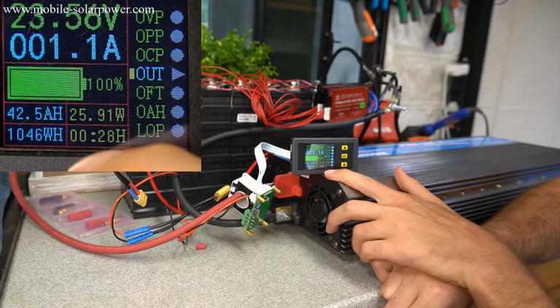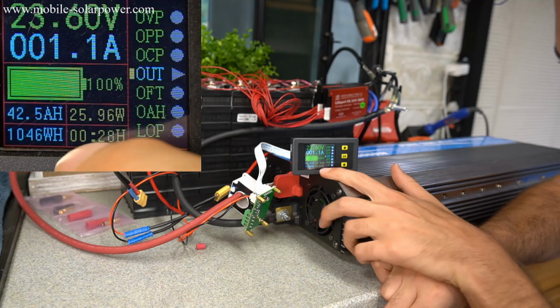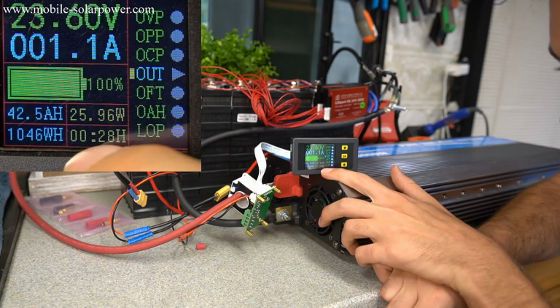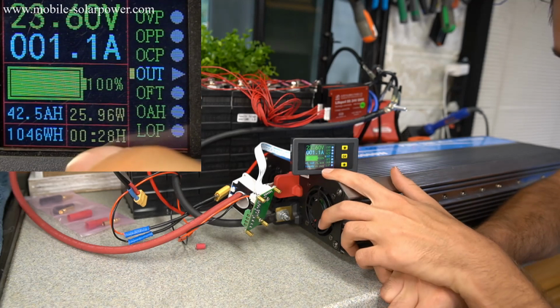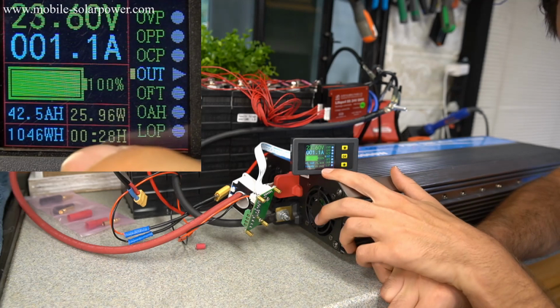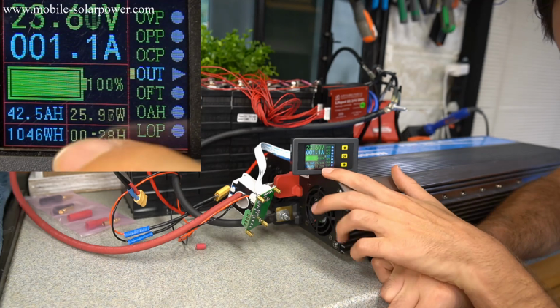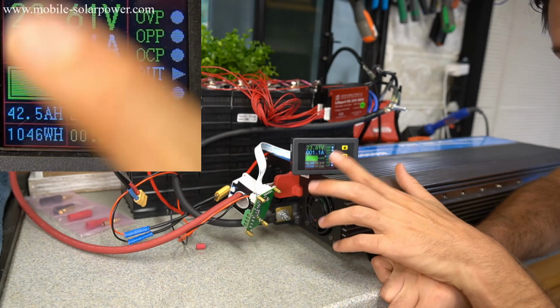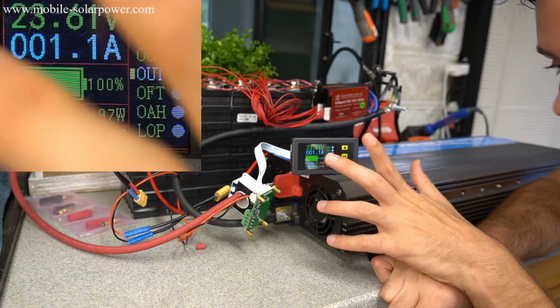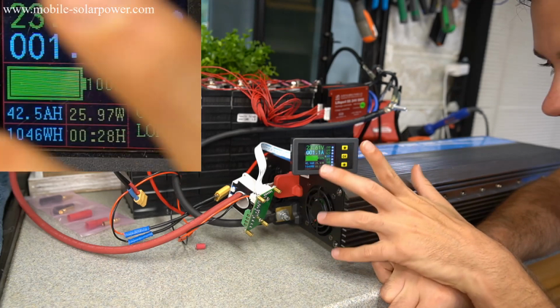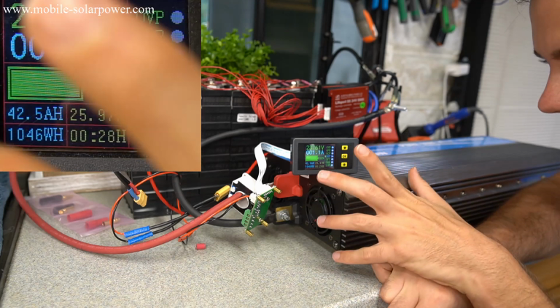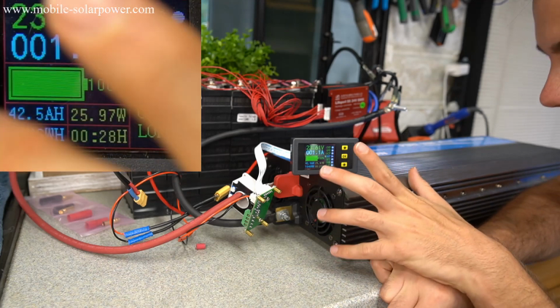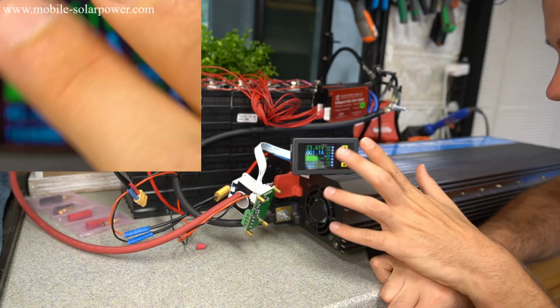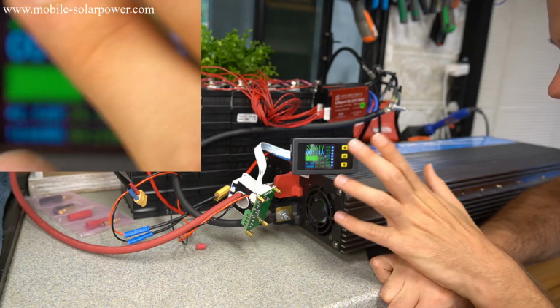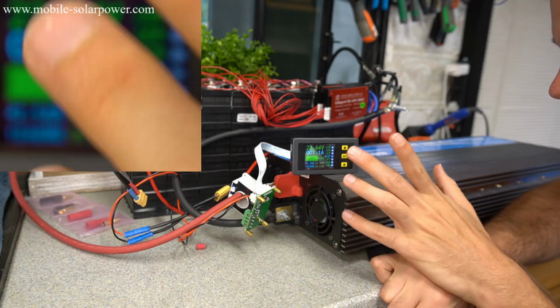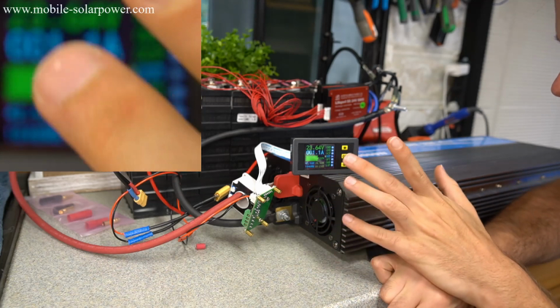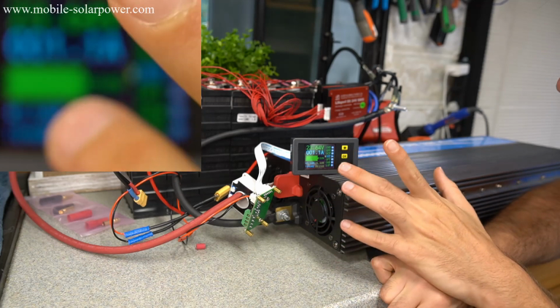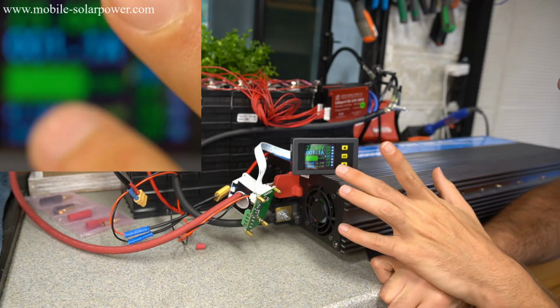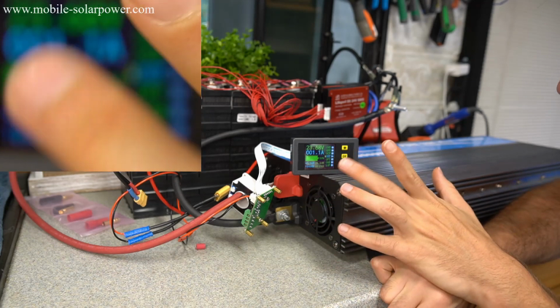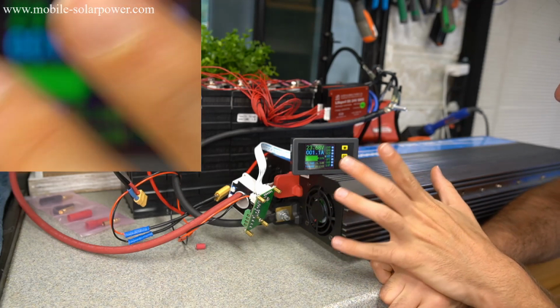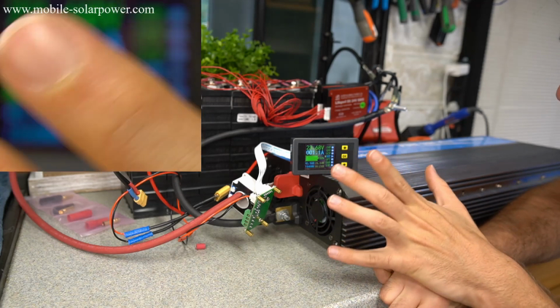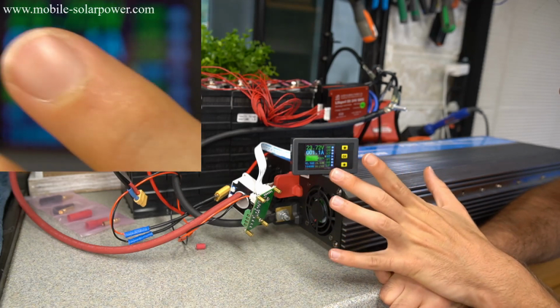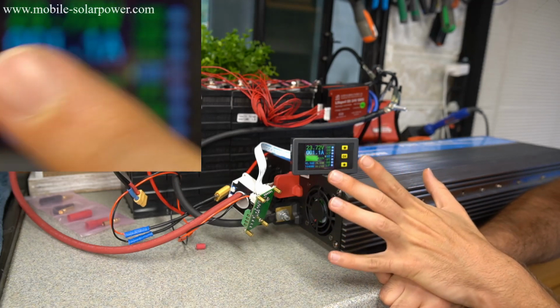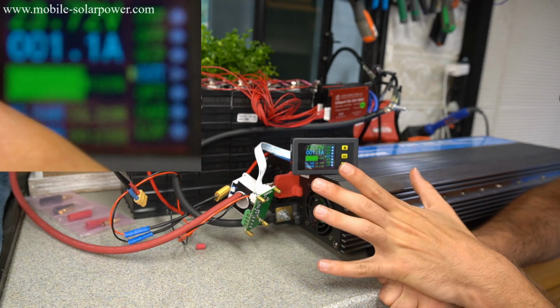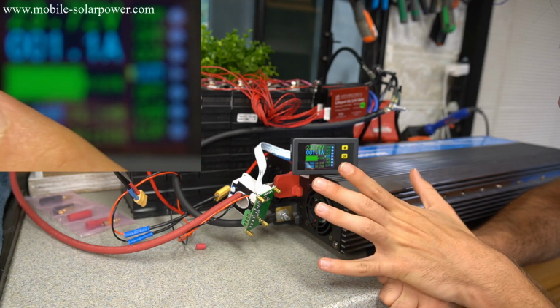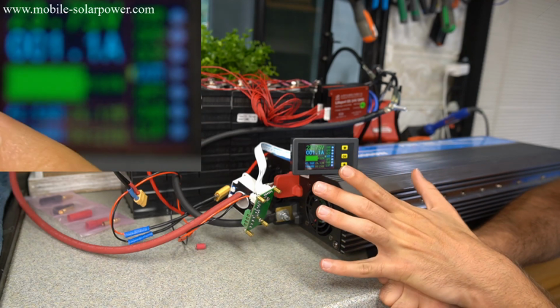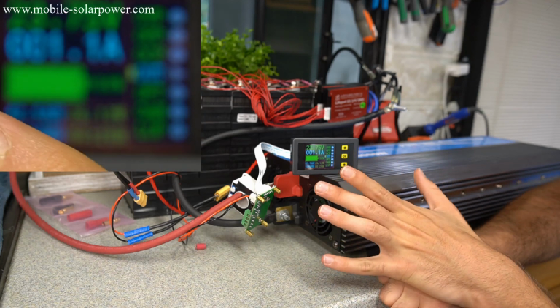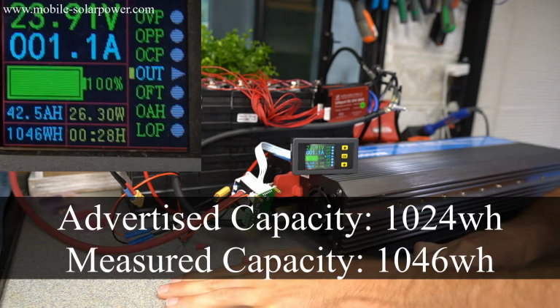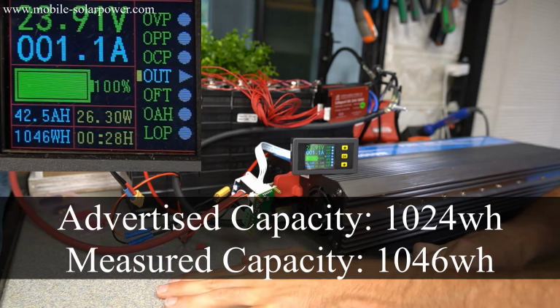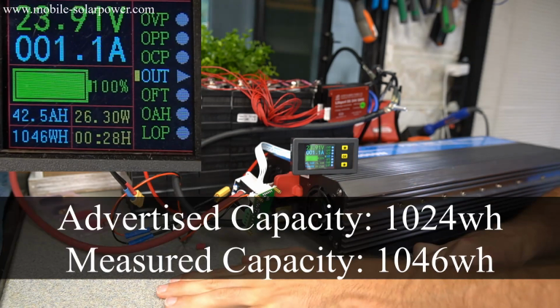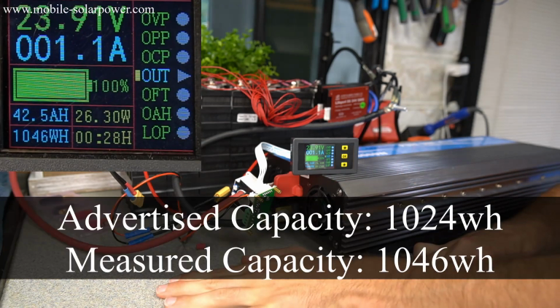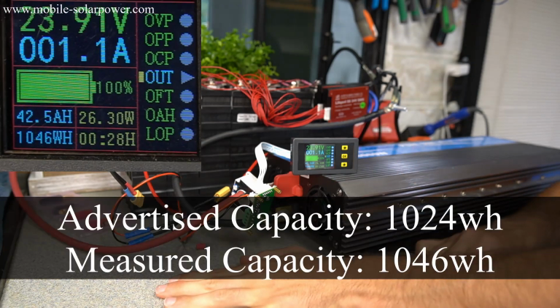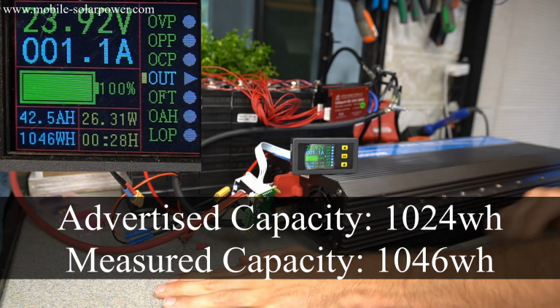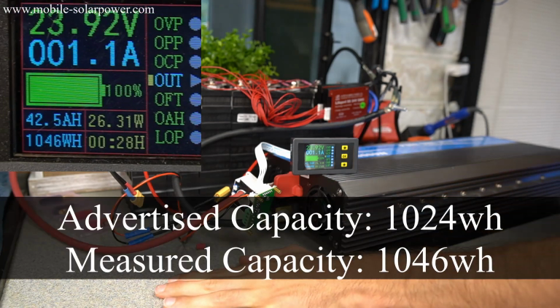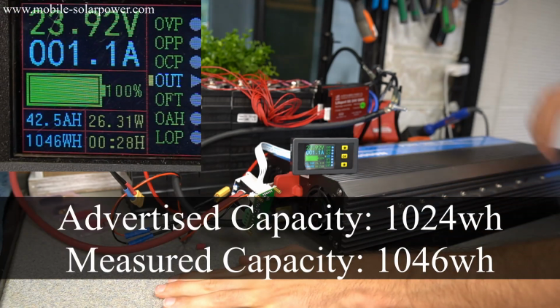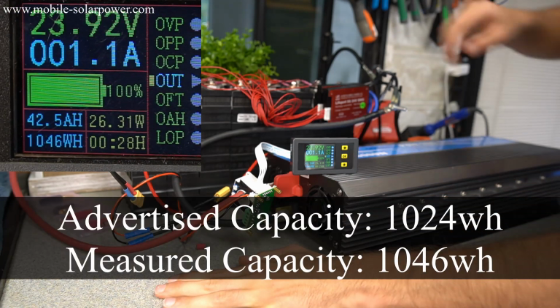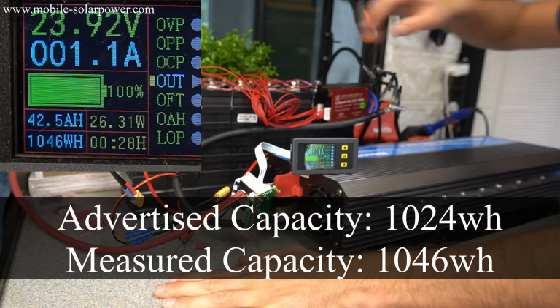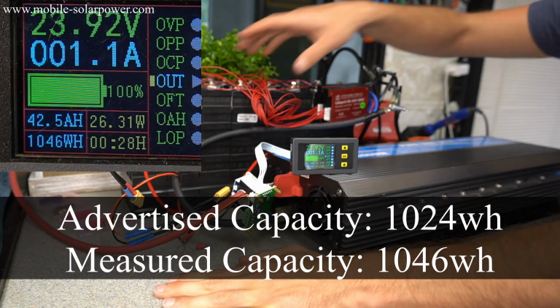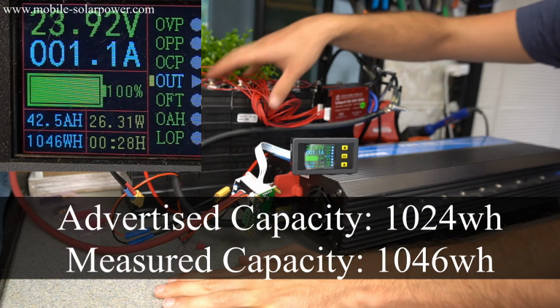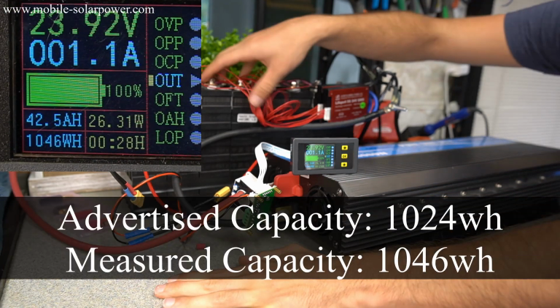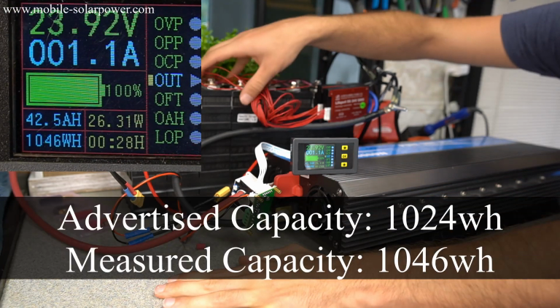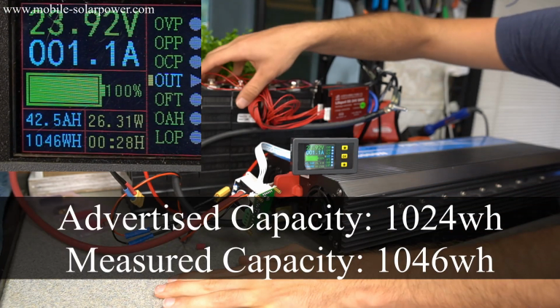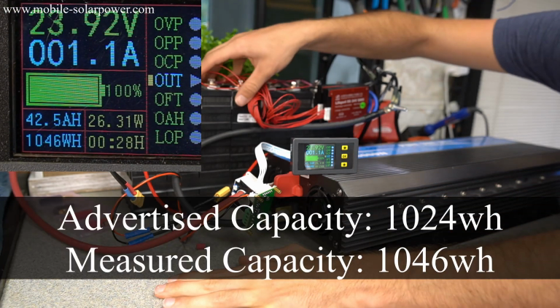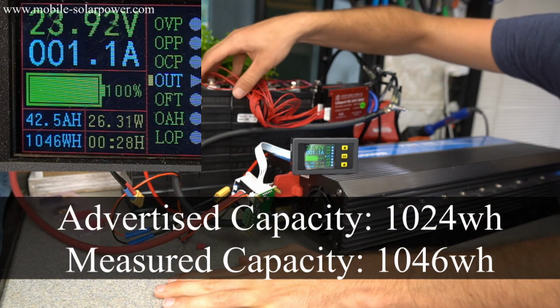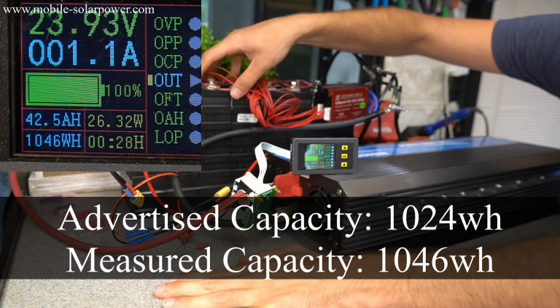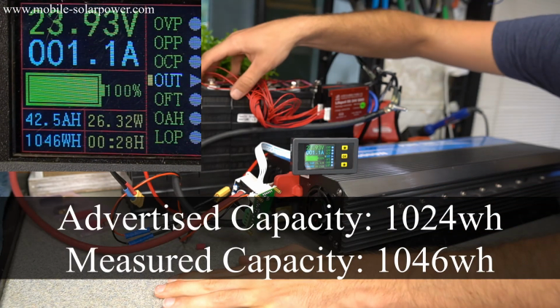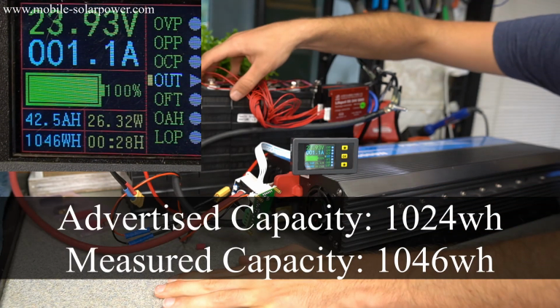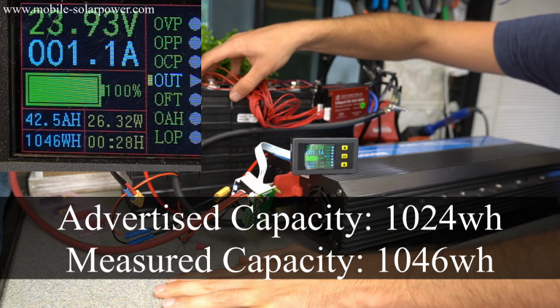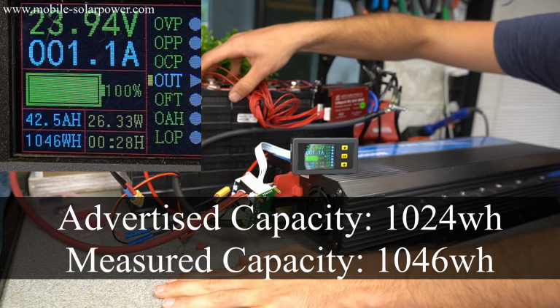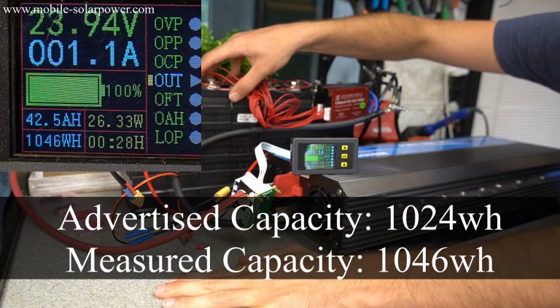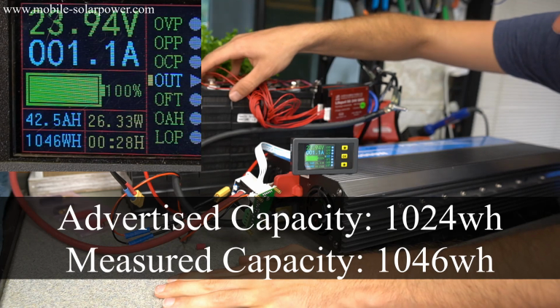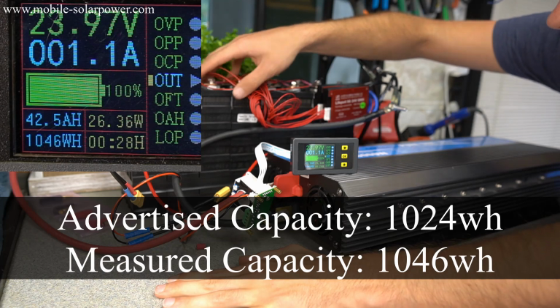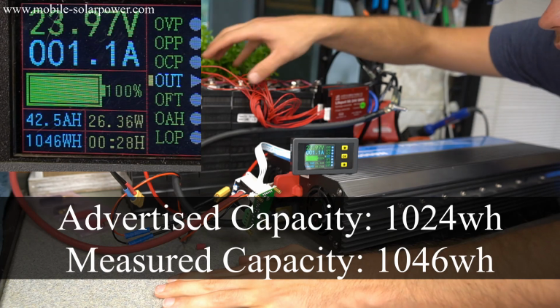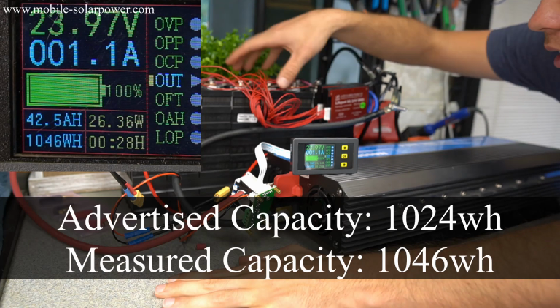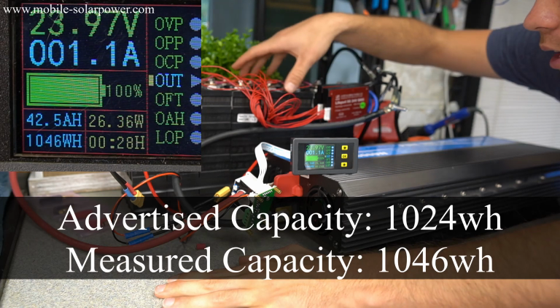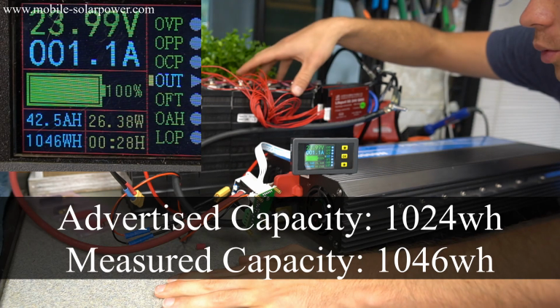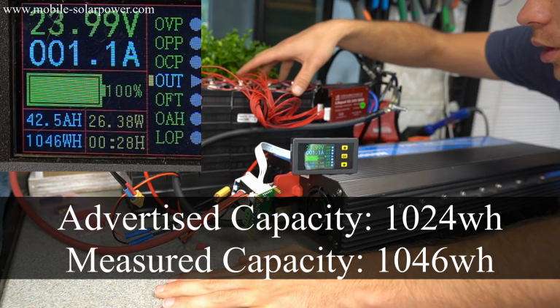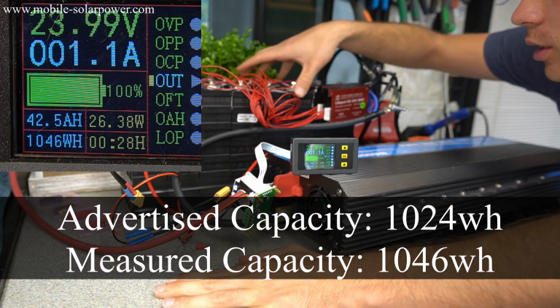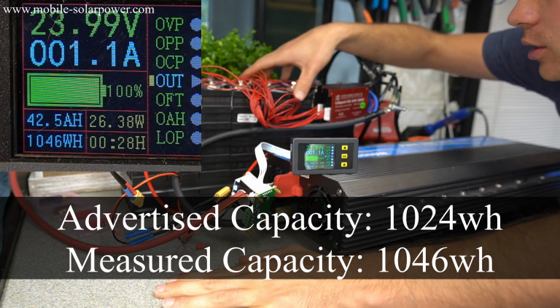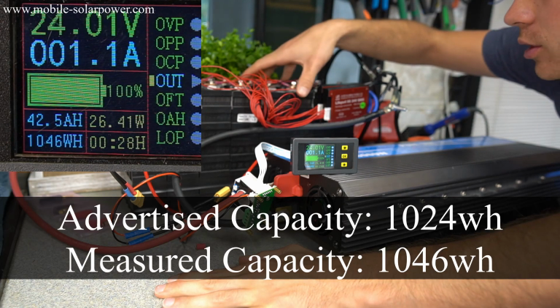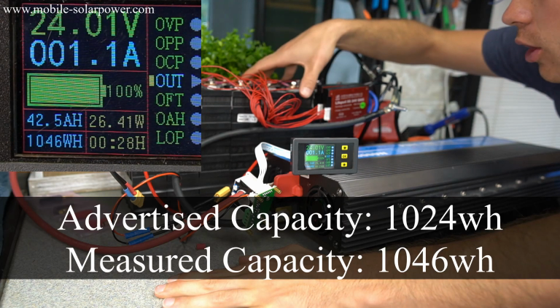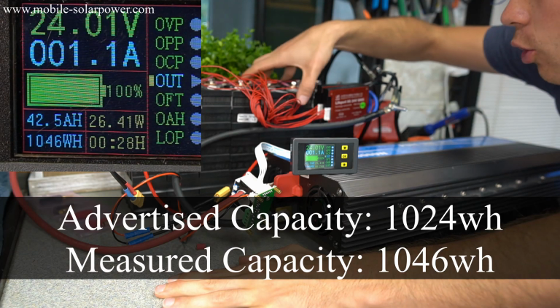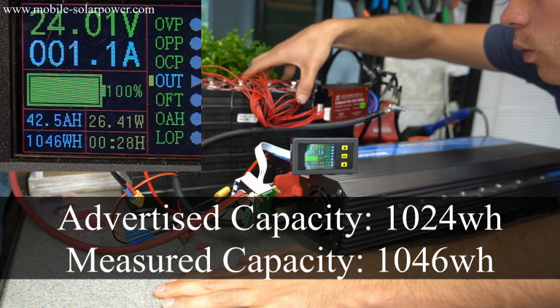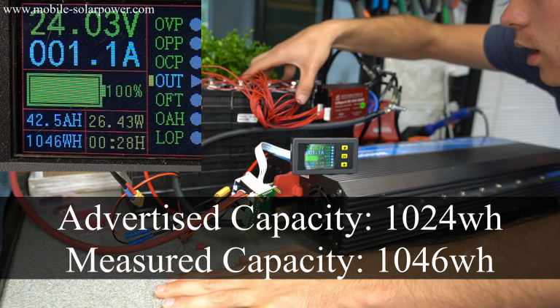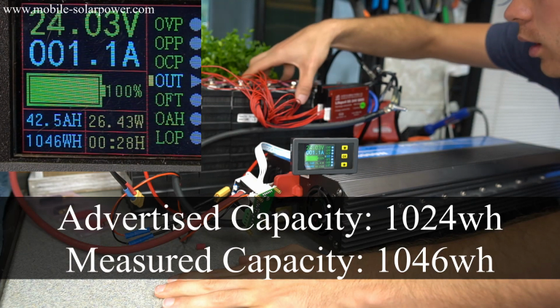1,046 watt-hours. That is so good. I am always impressed by these Sinopoly cells — they work so well.